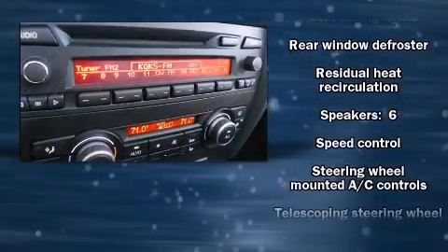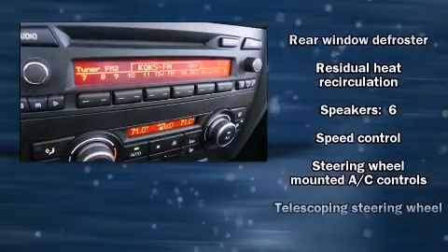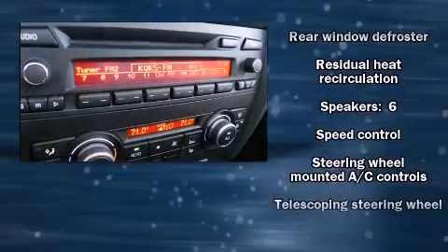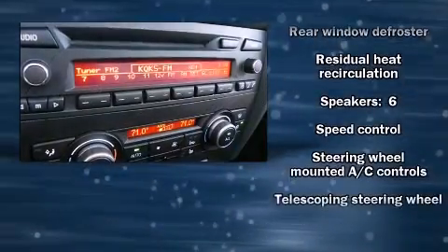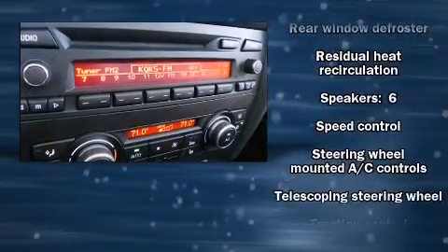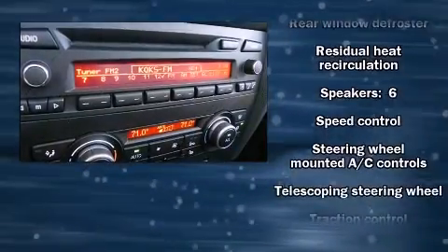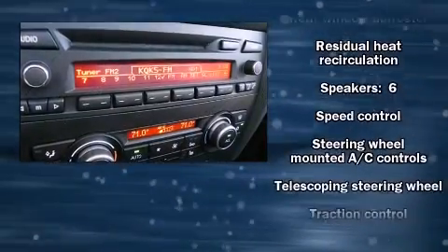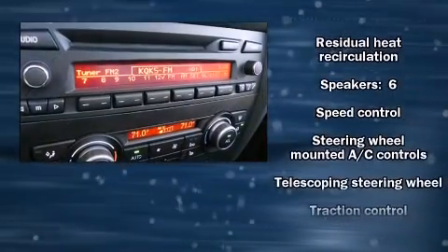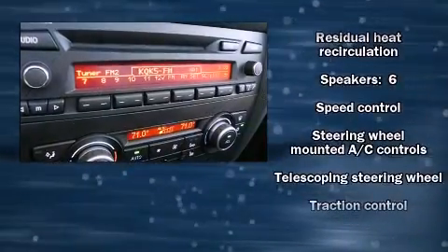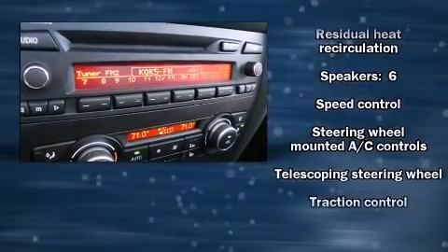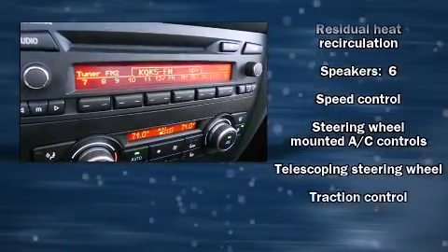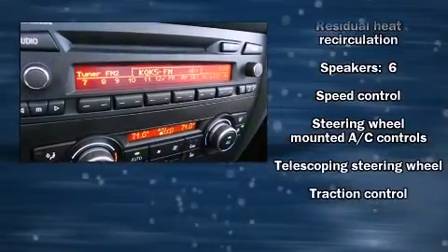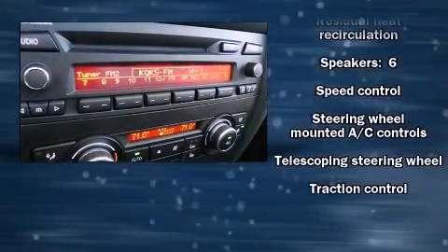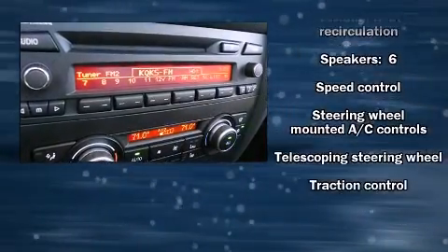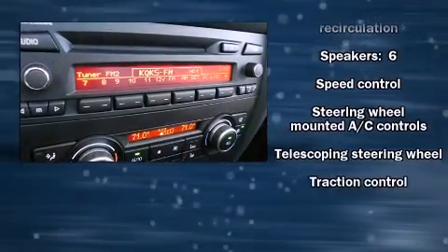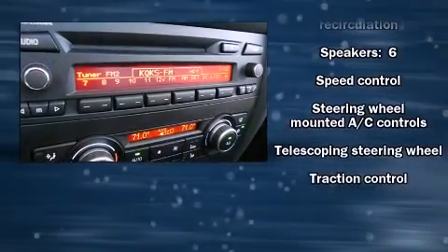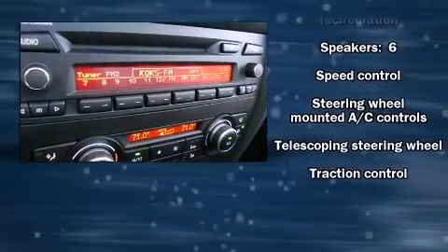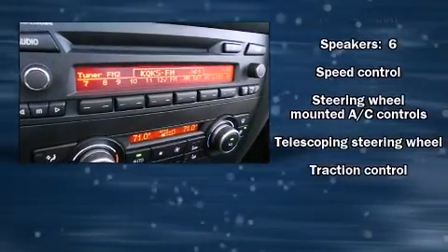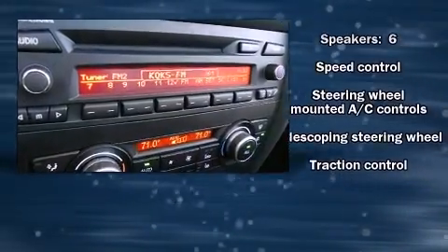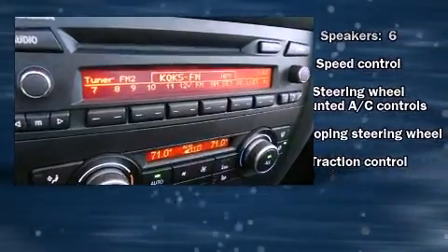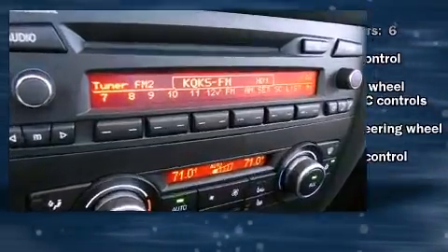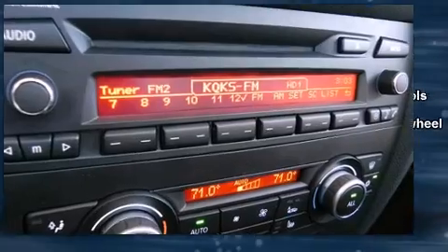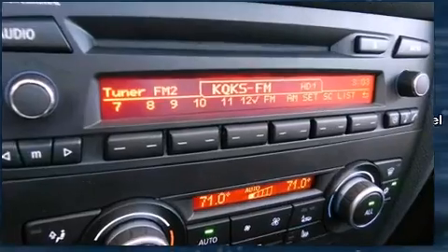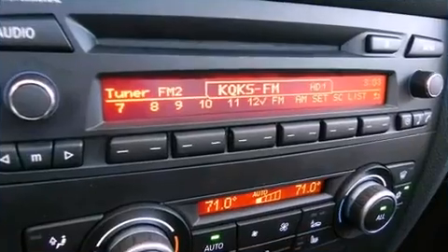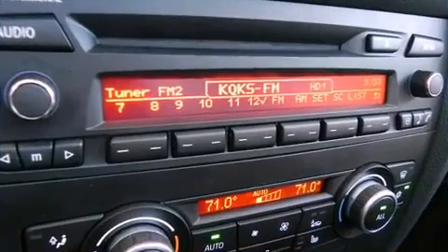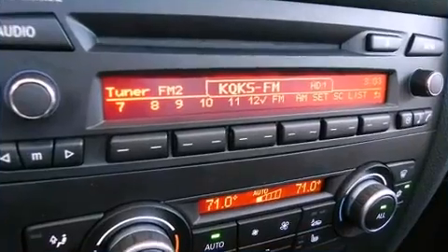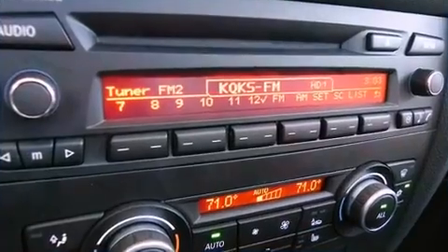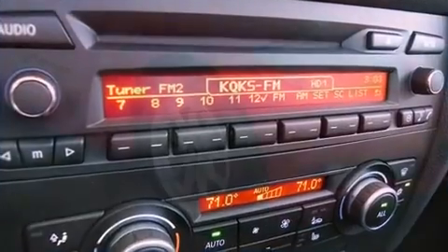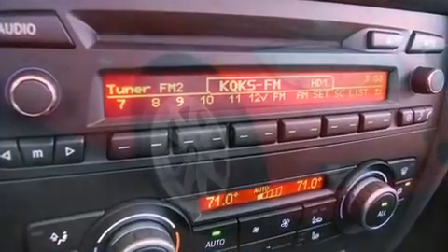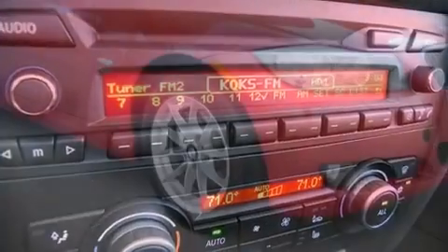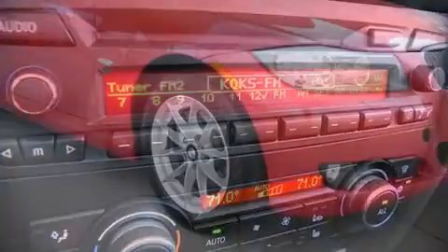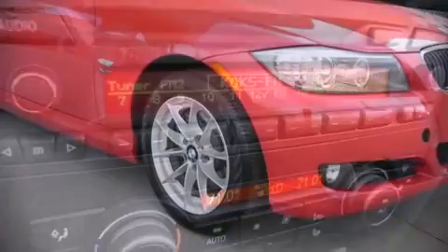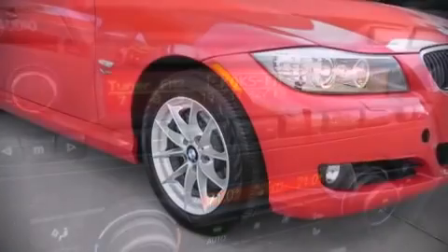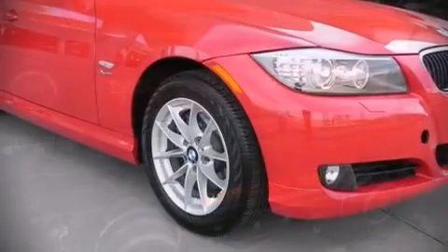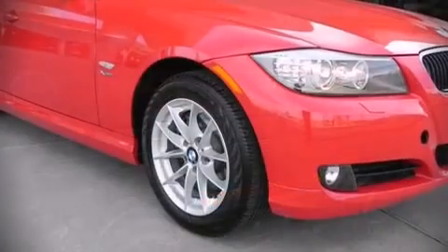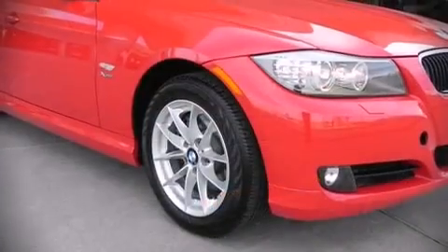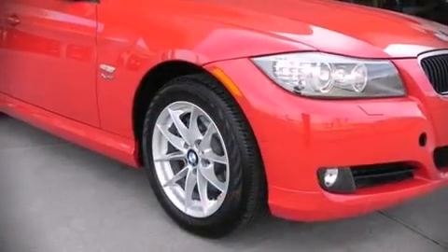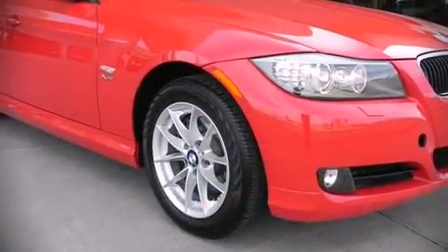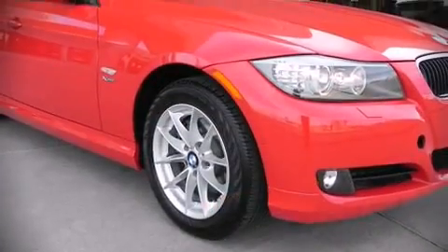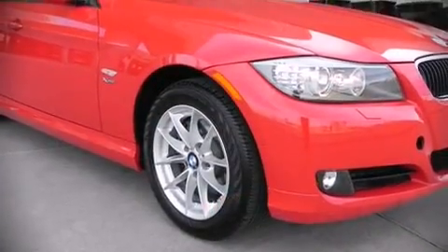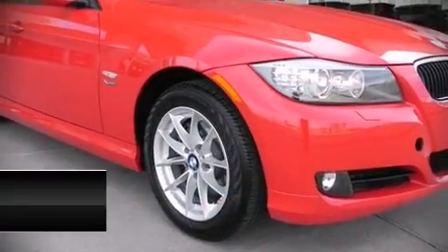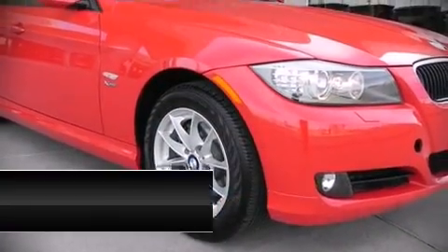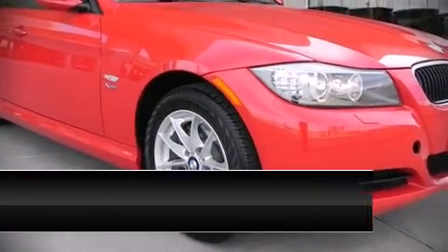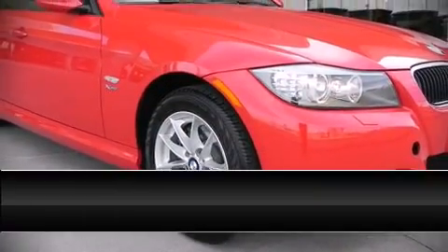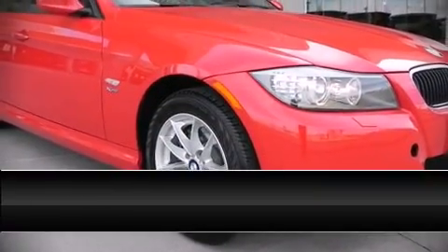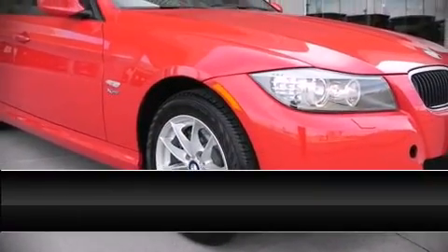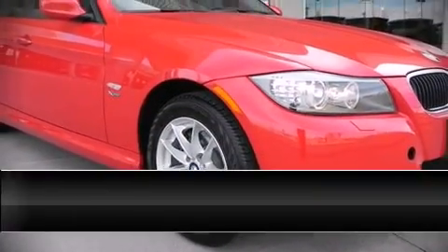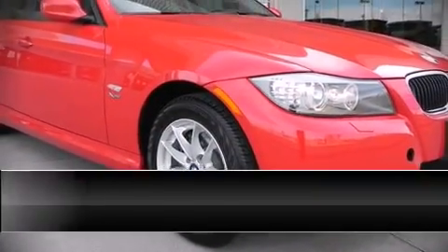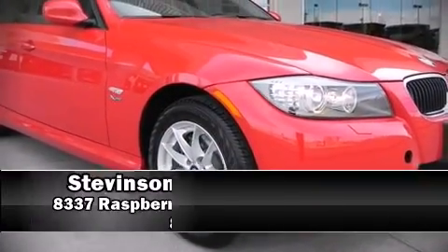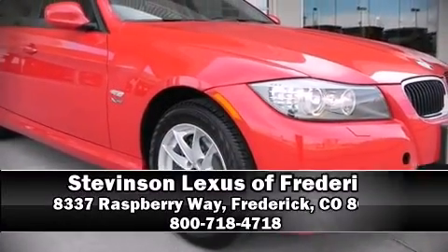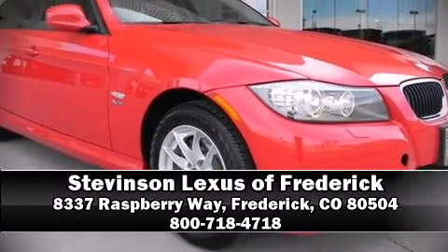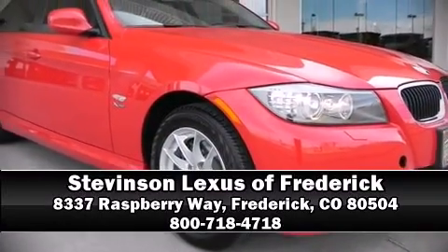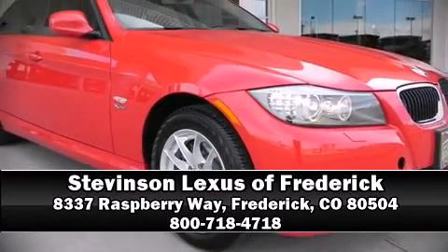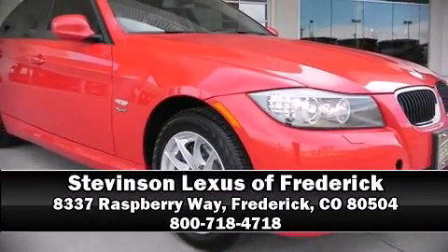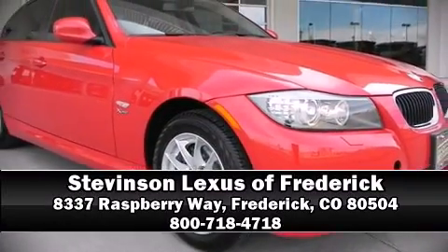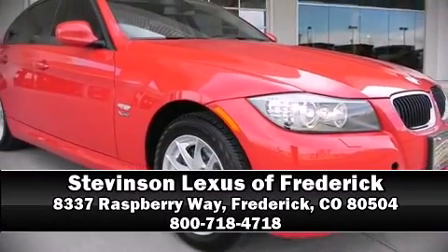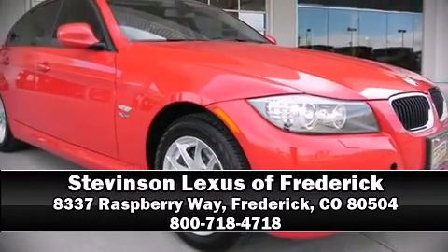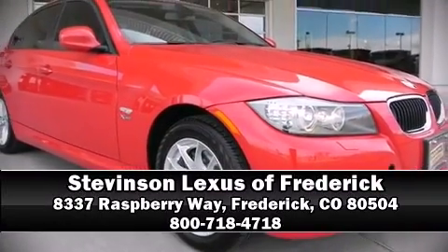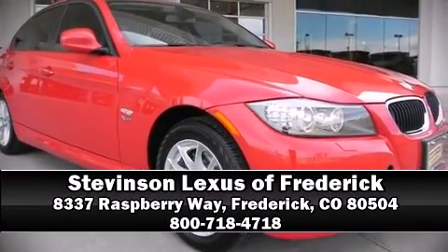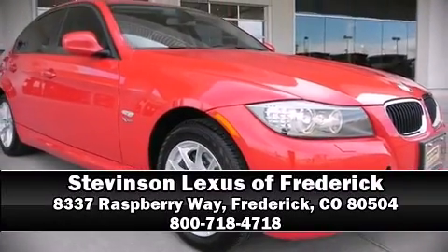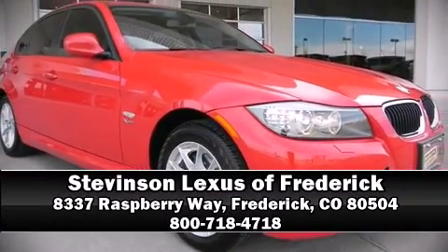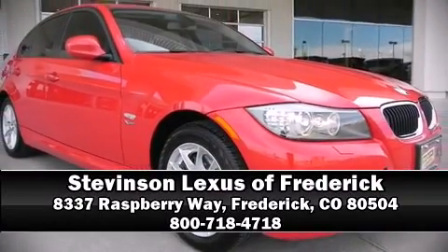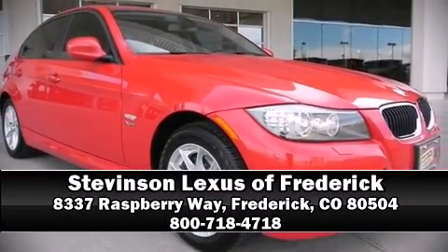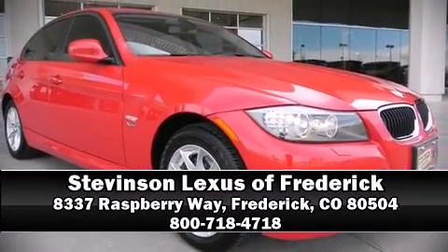Our sales reps are extremely helpful and knowledgeable. Stop by our dealership or give us a call for more information. We'll see you next time.